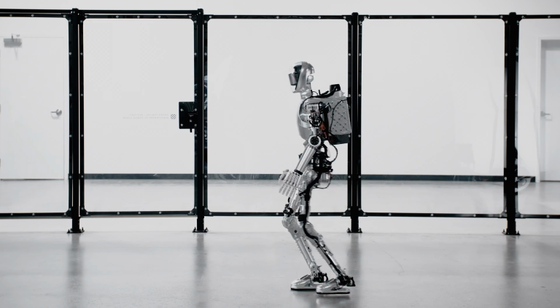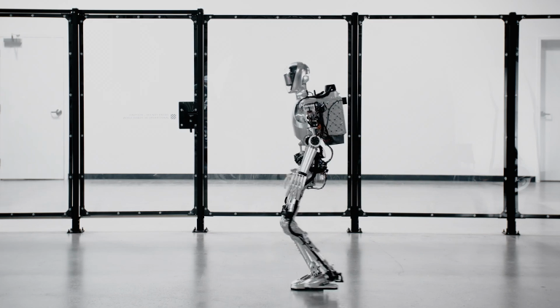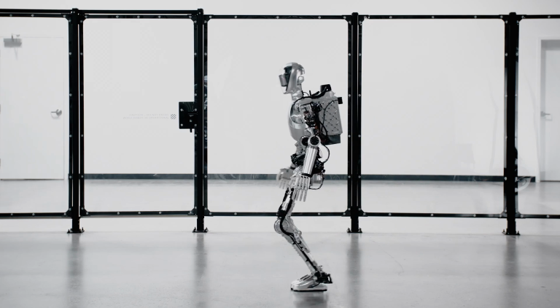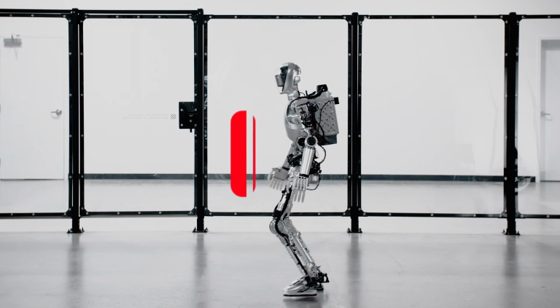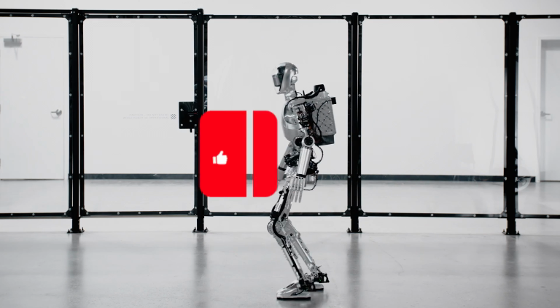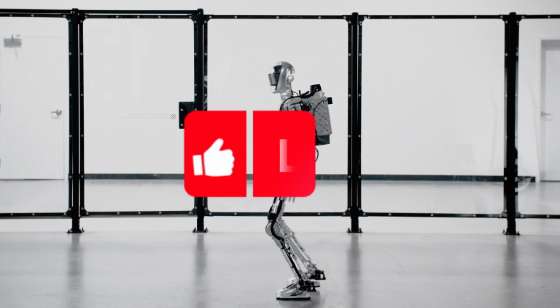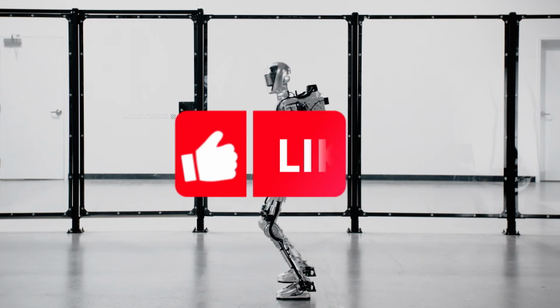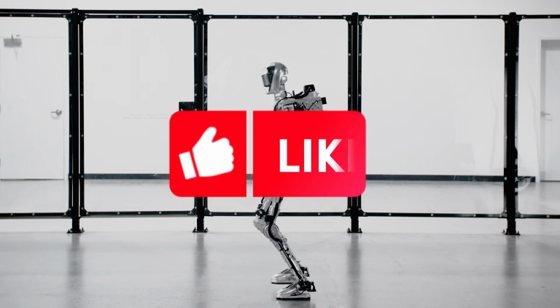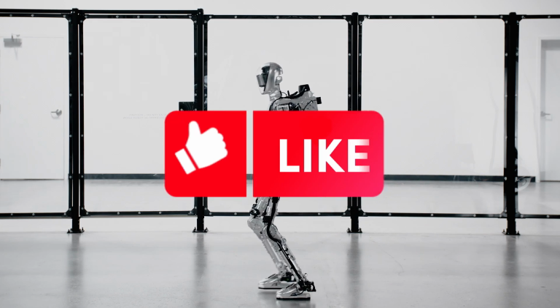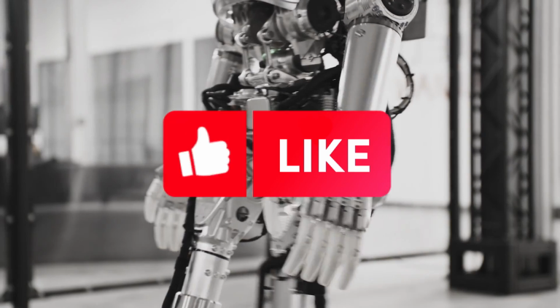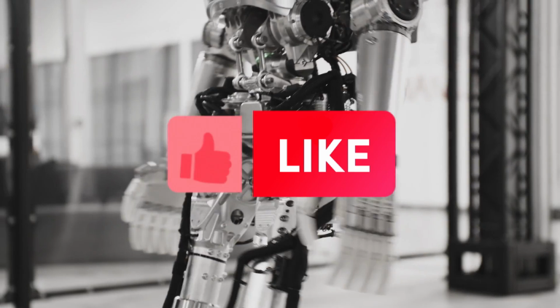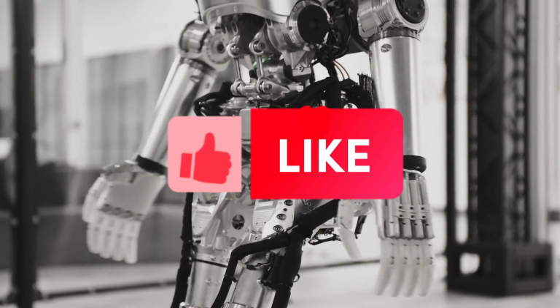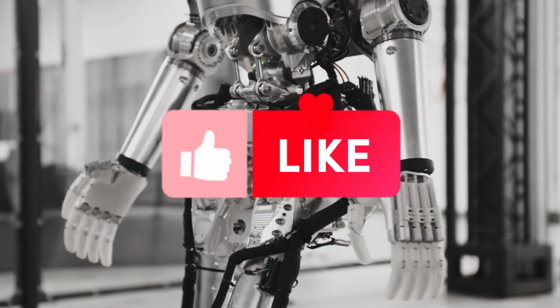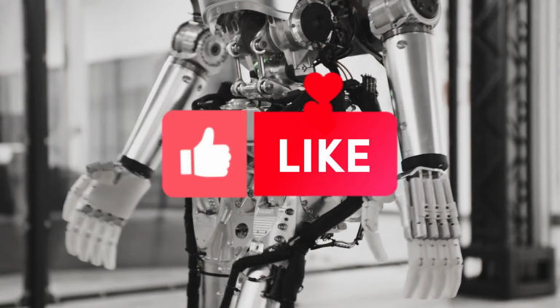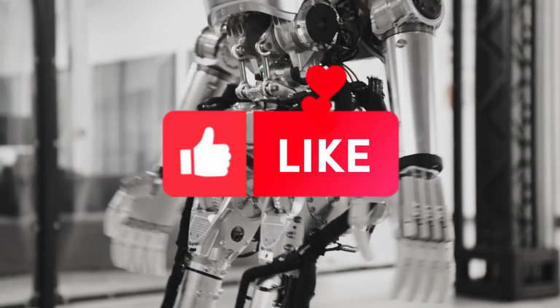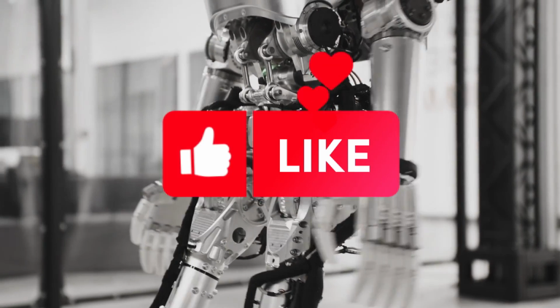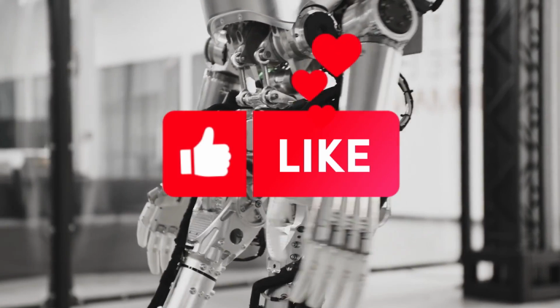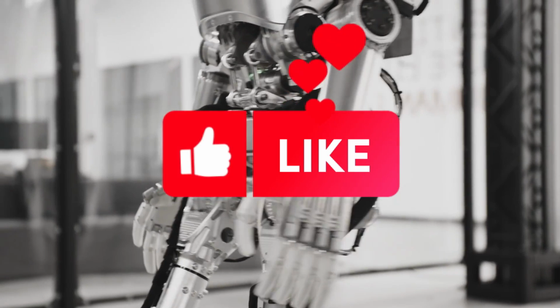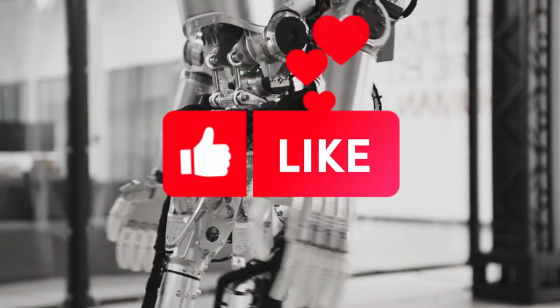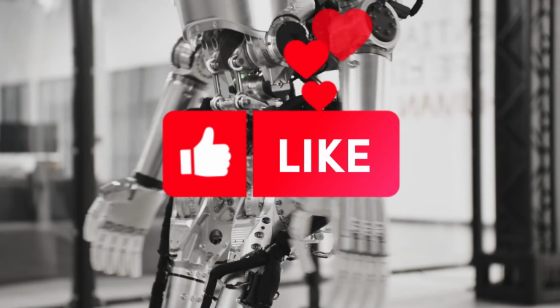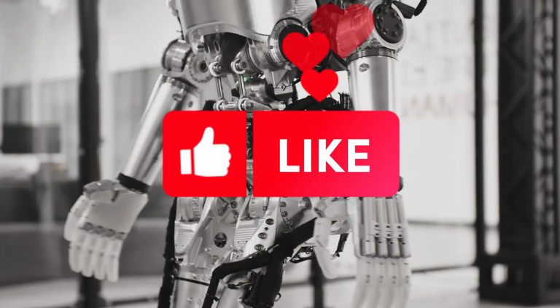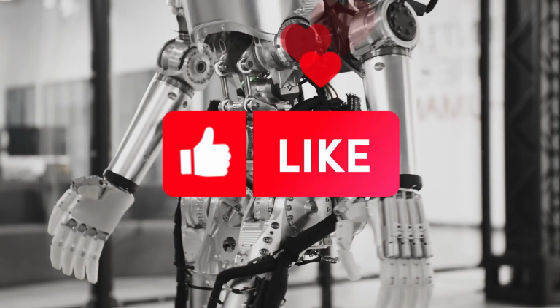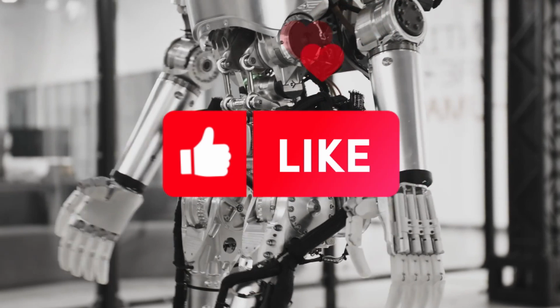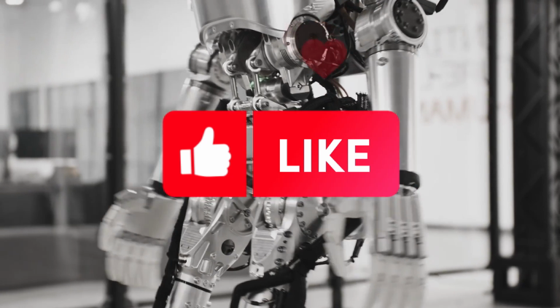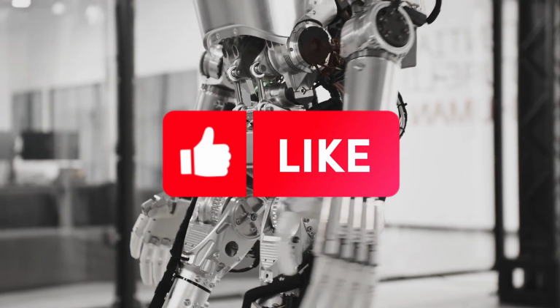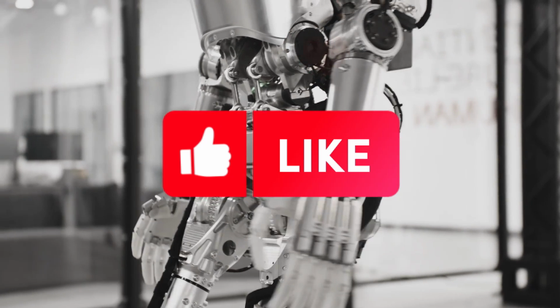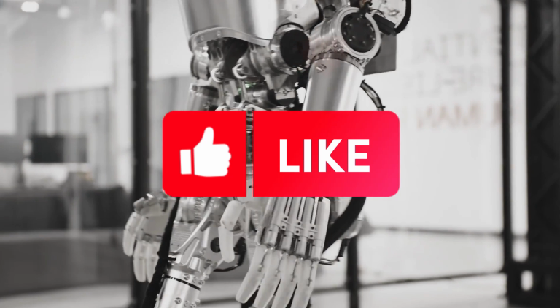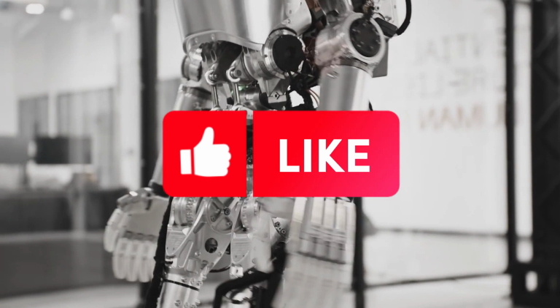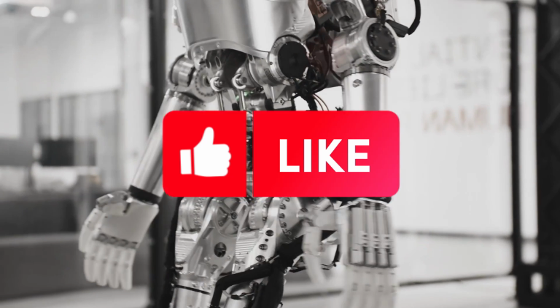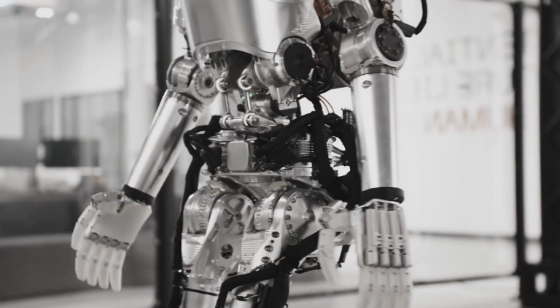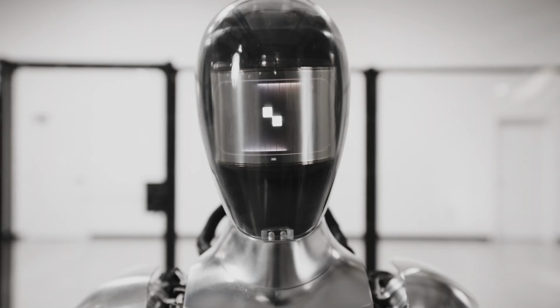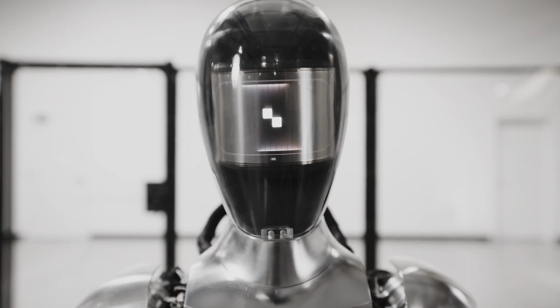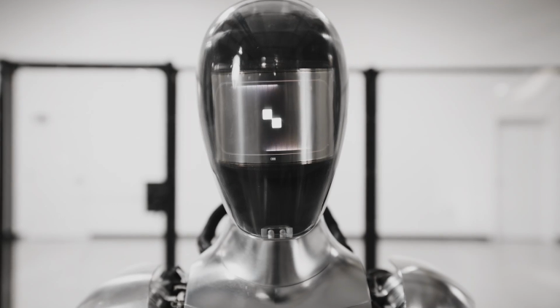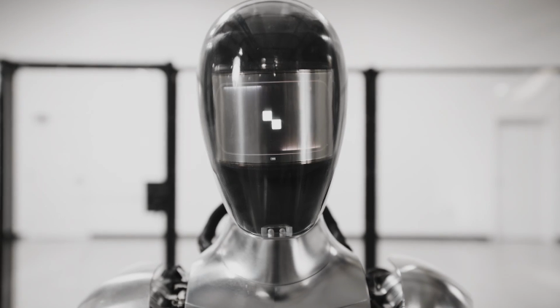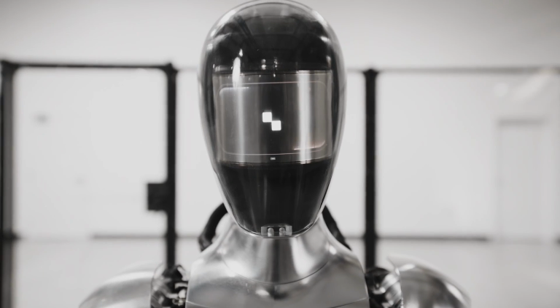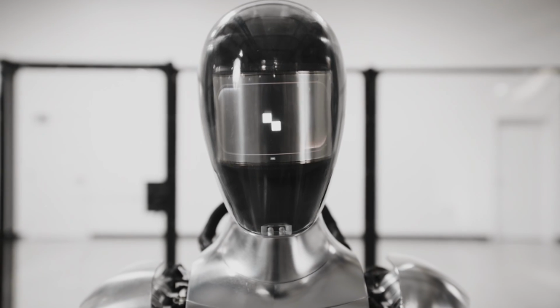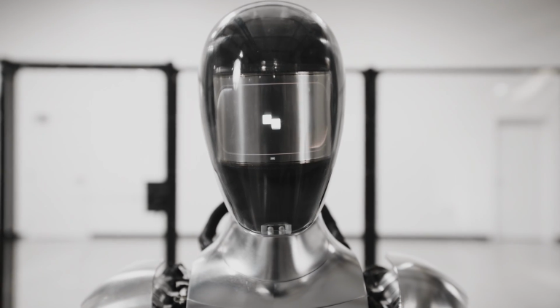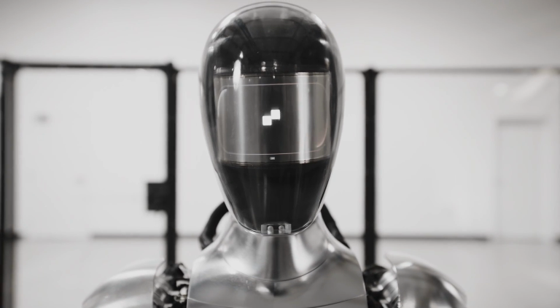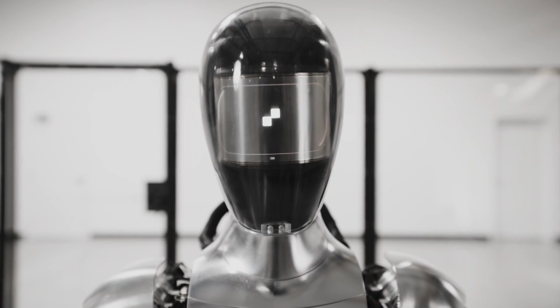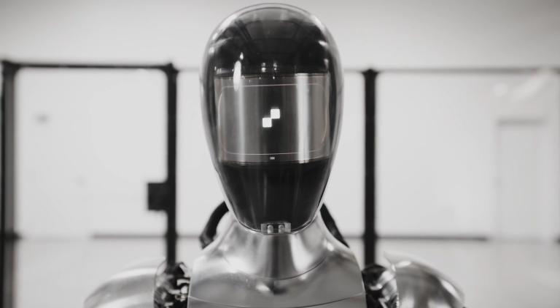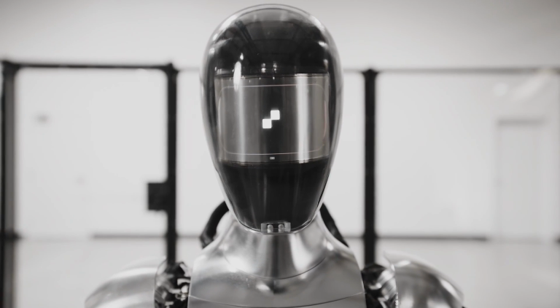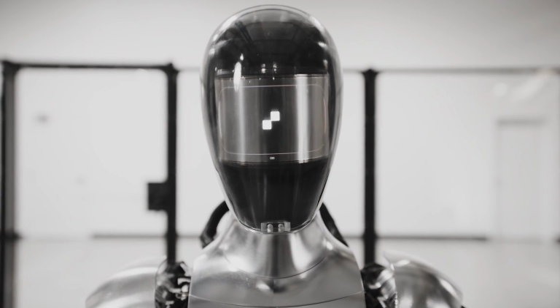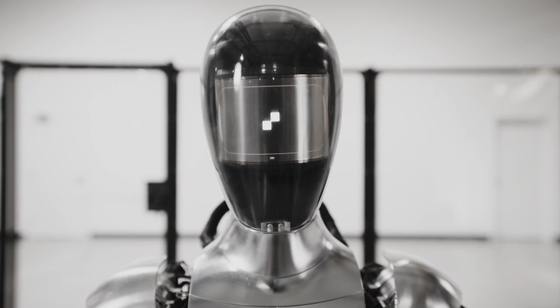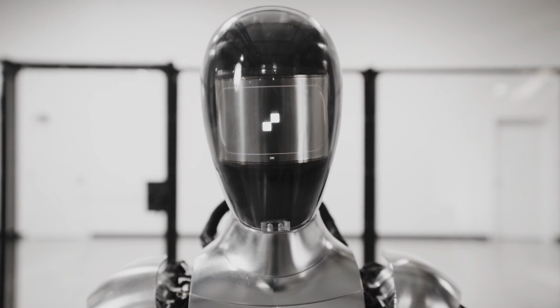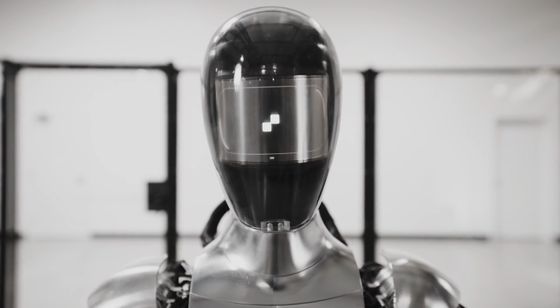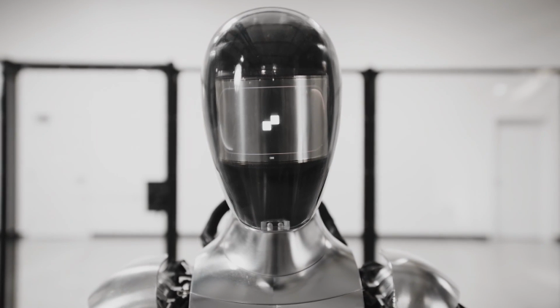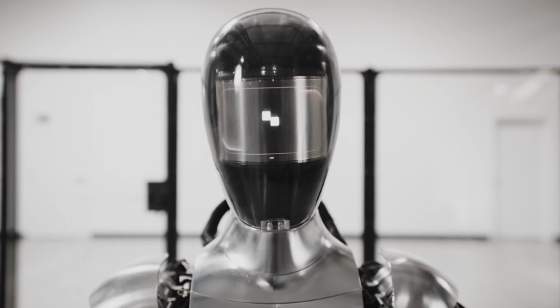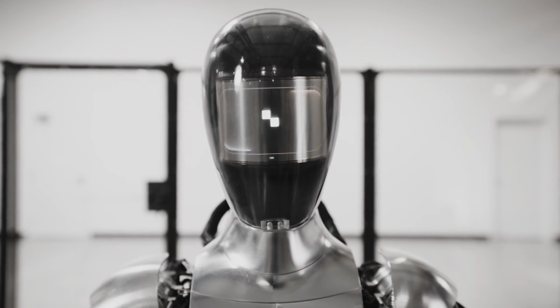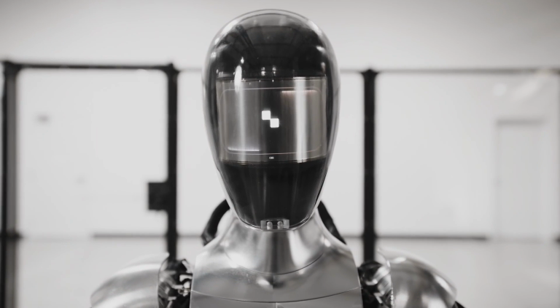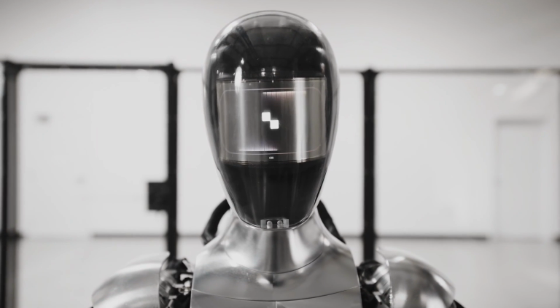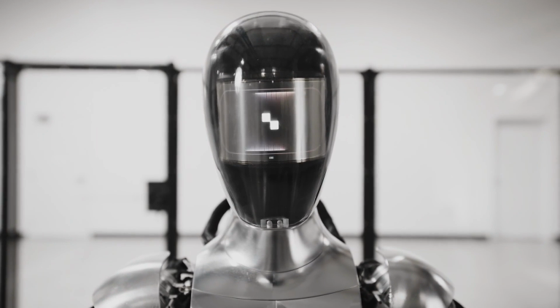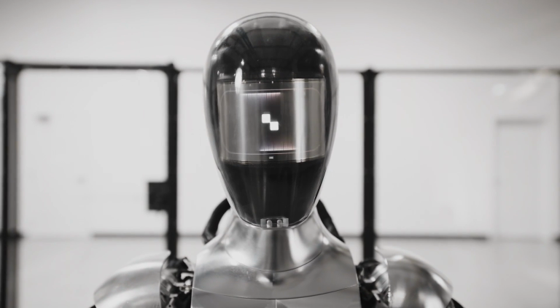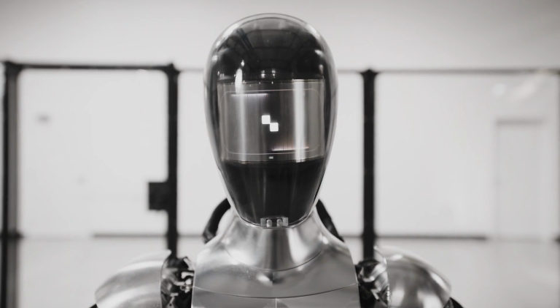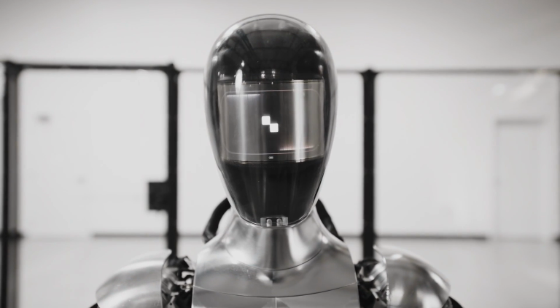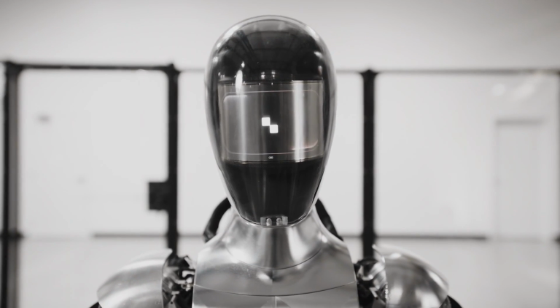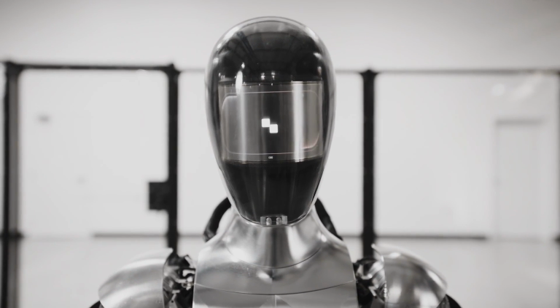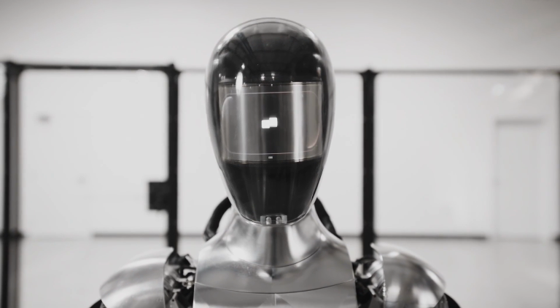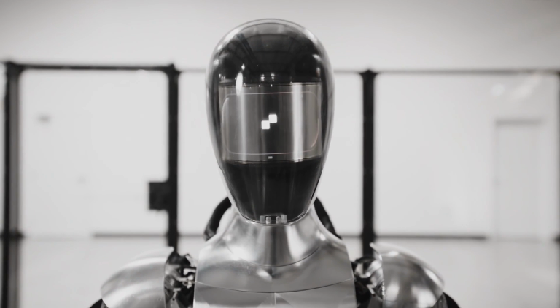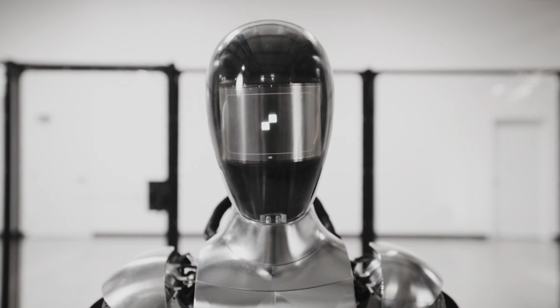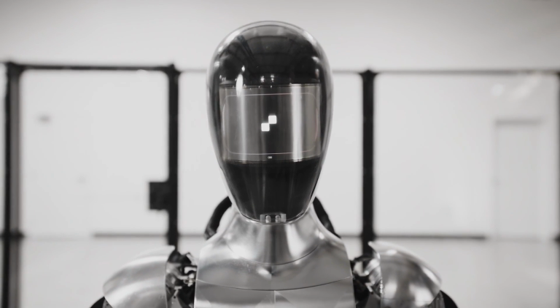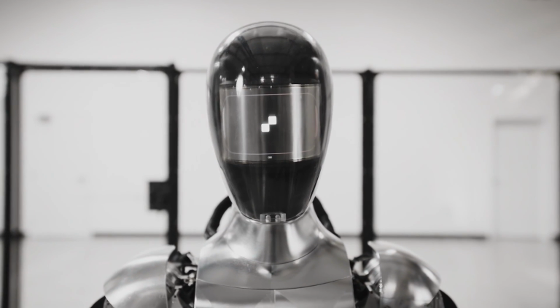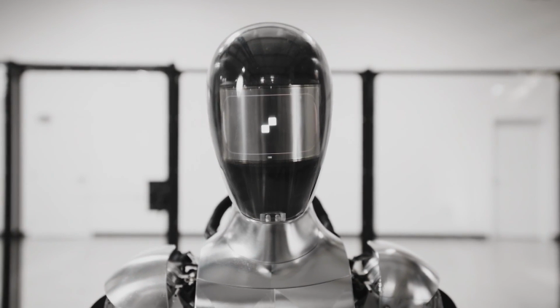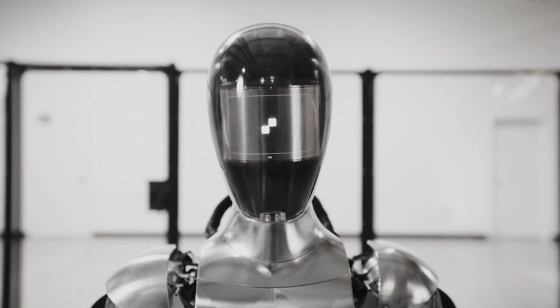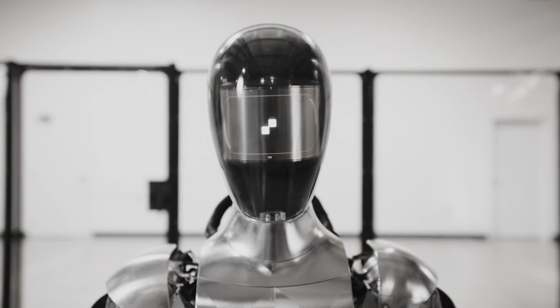Please make sure to hit the like button, subscribe to my channel, and turn on the notification bell so you don't miss any of my future videos.